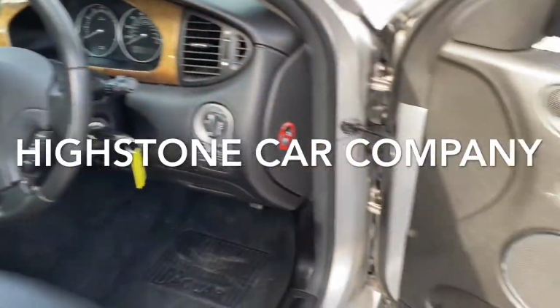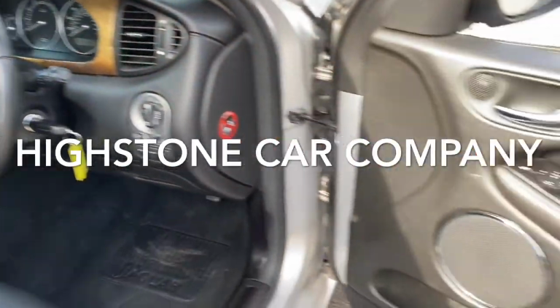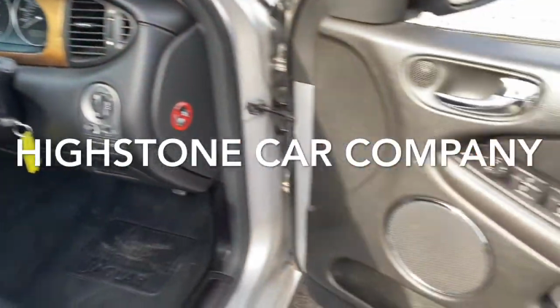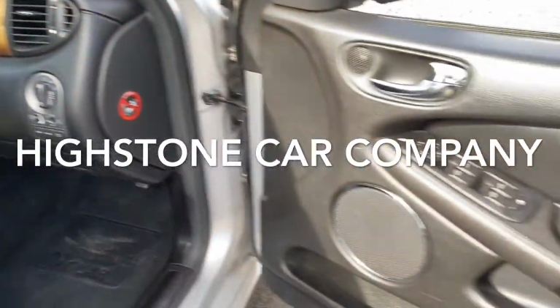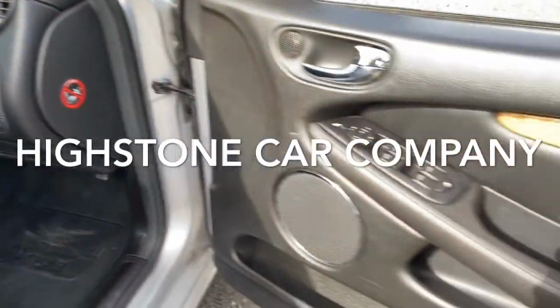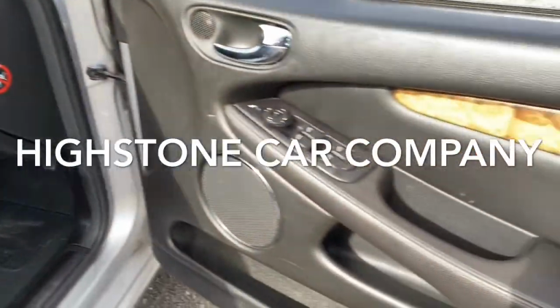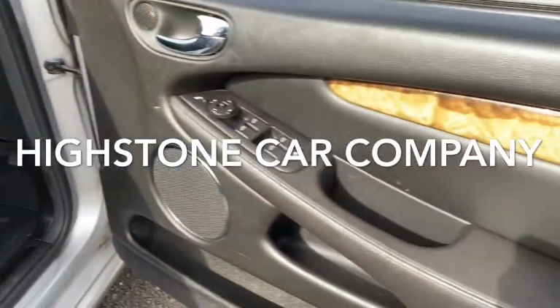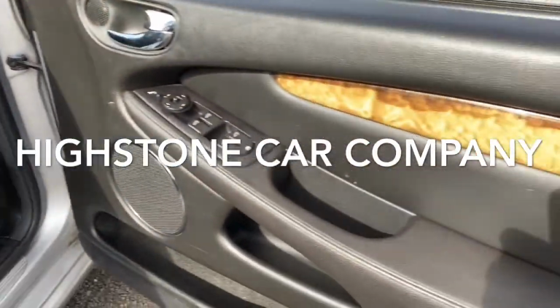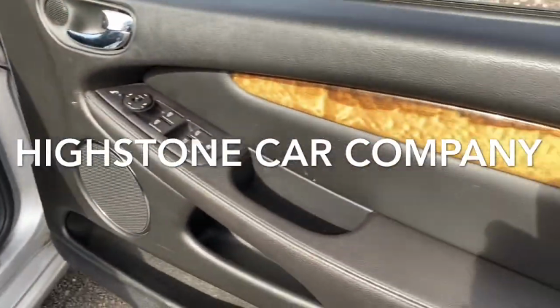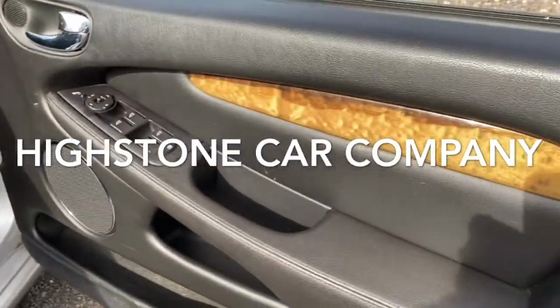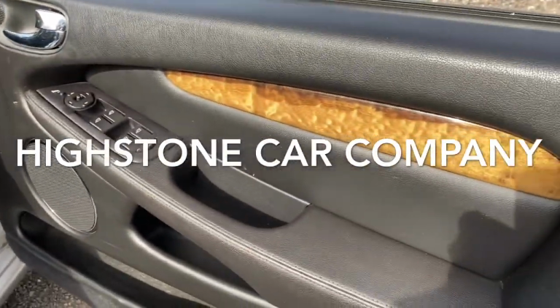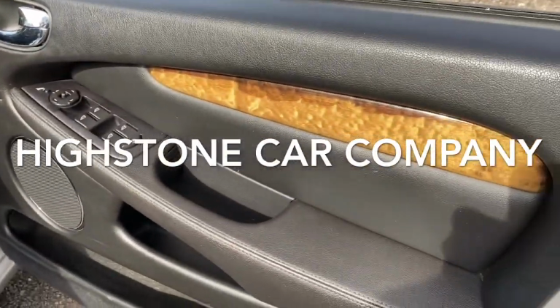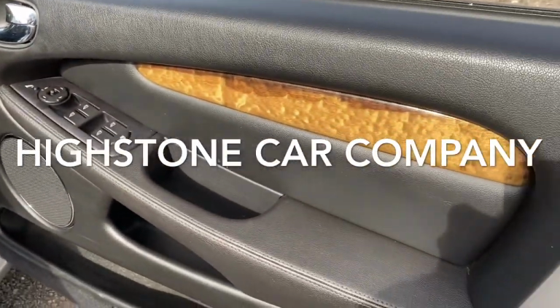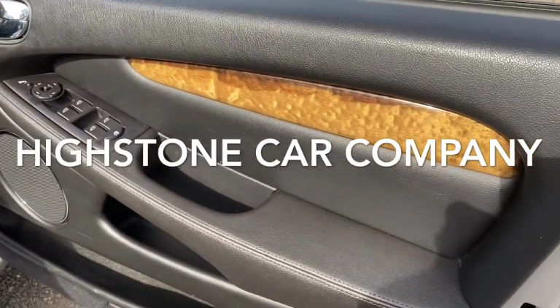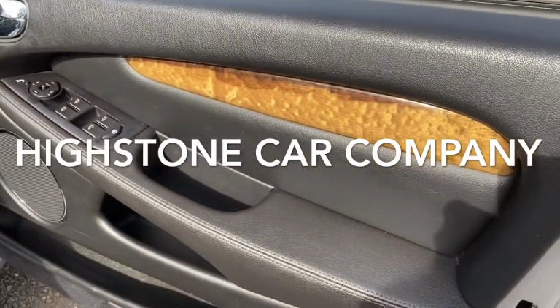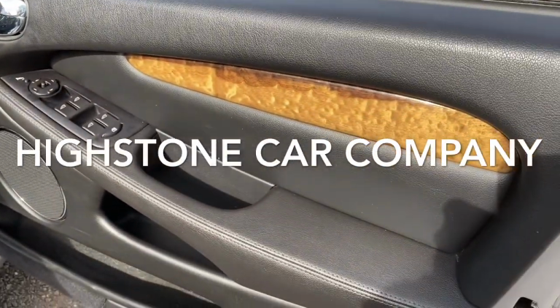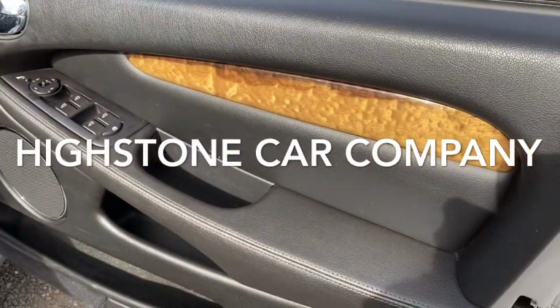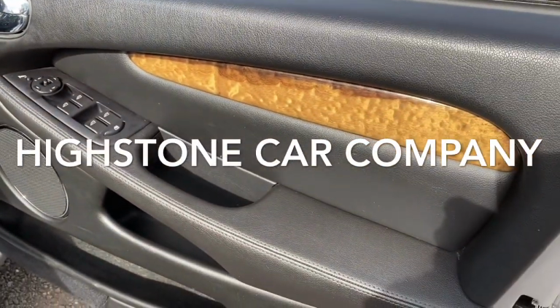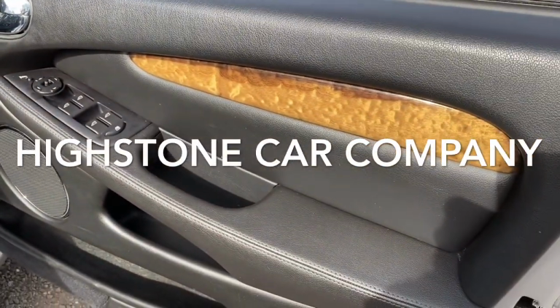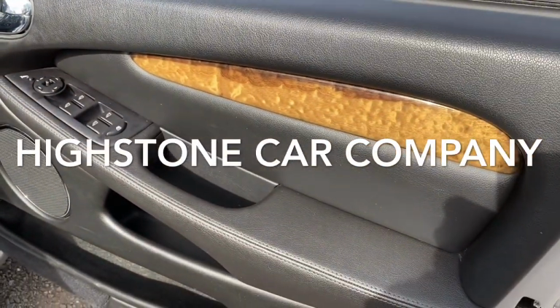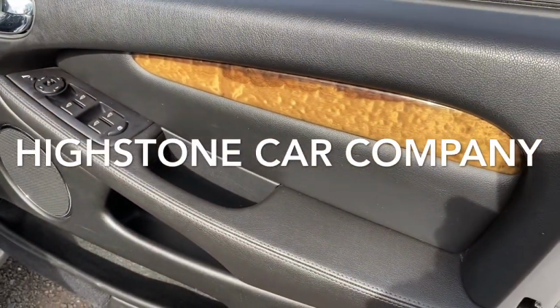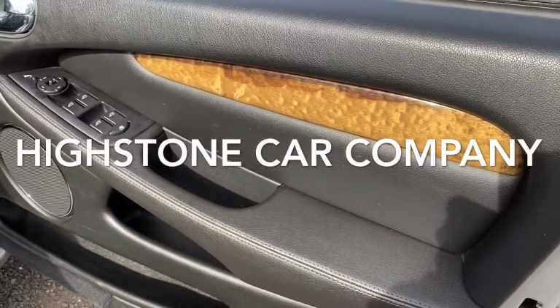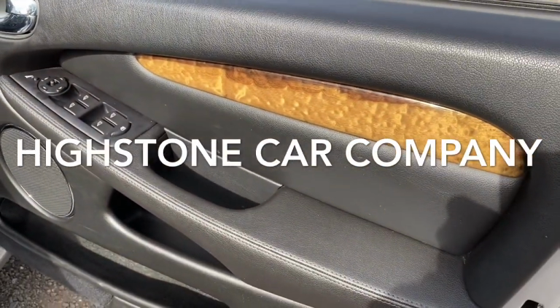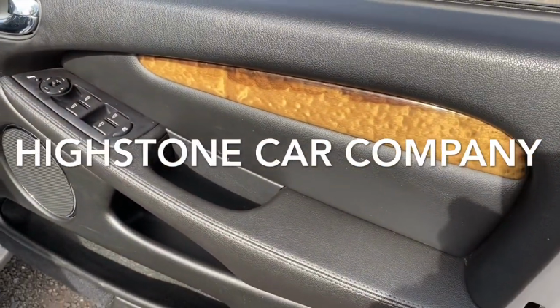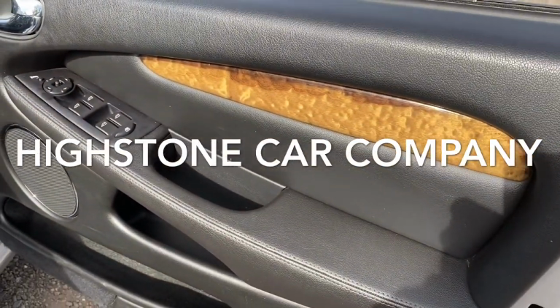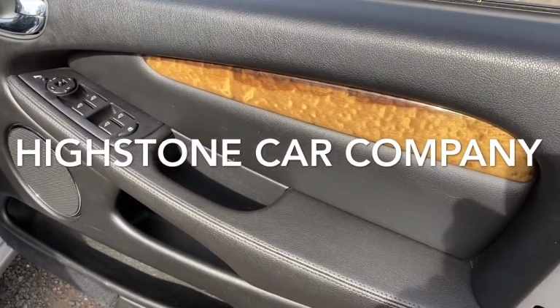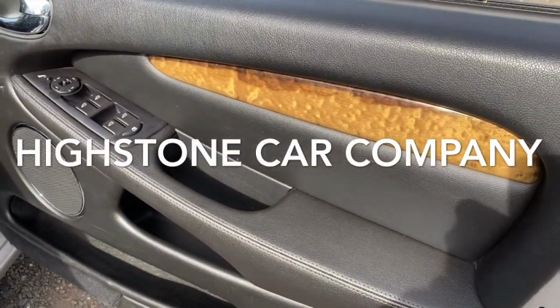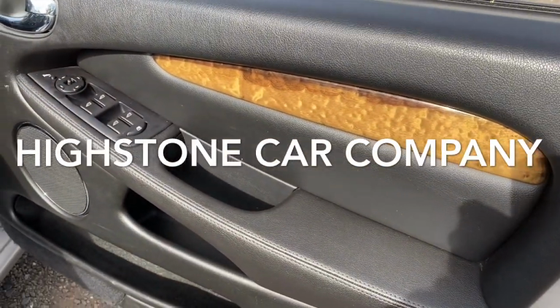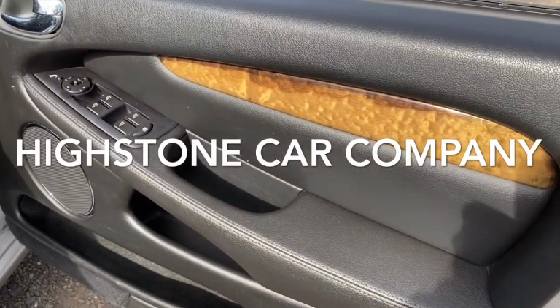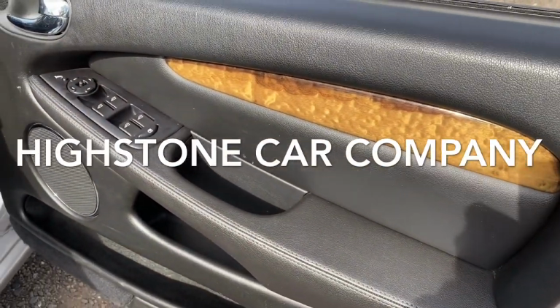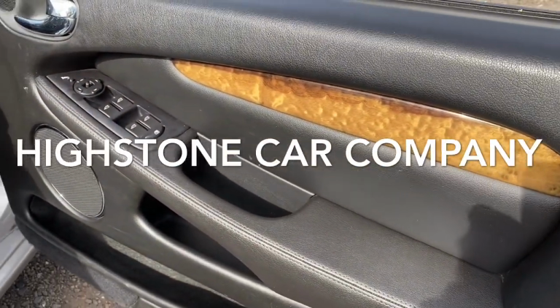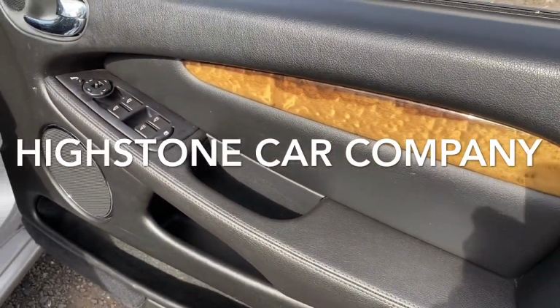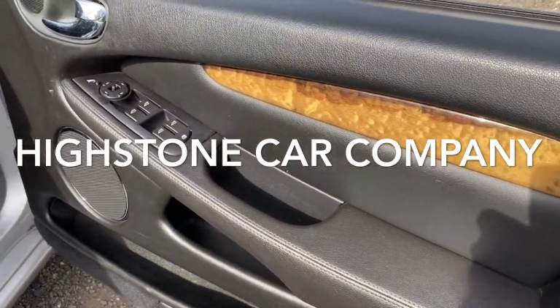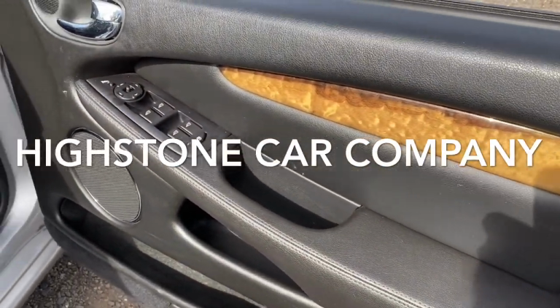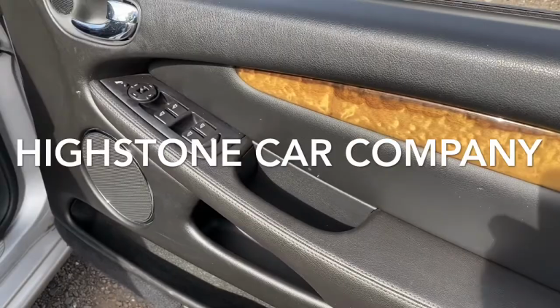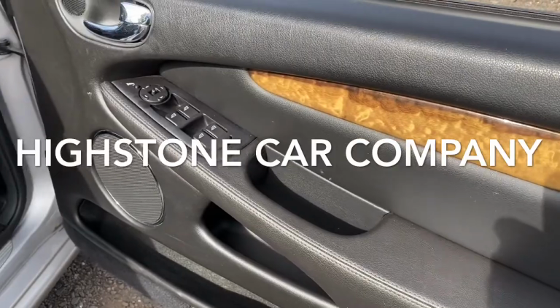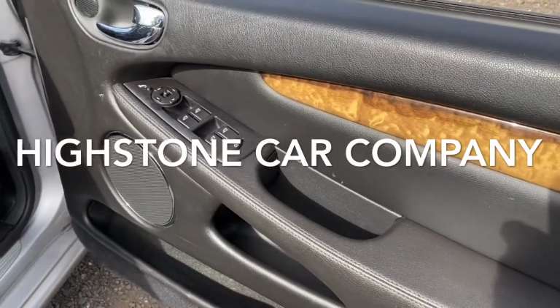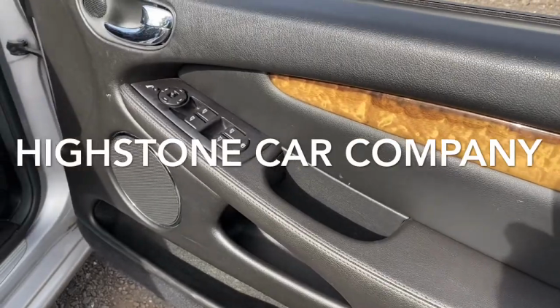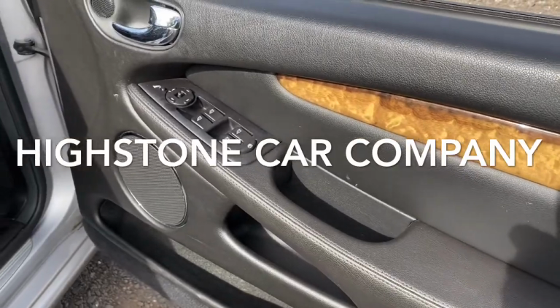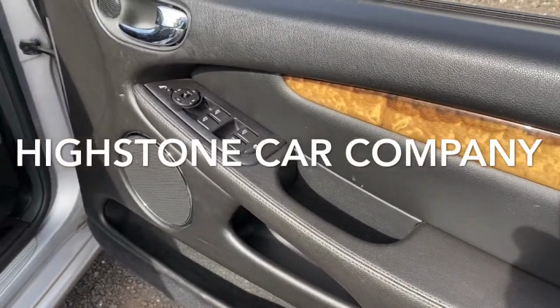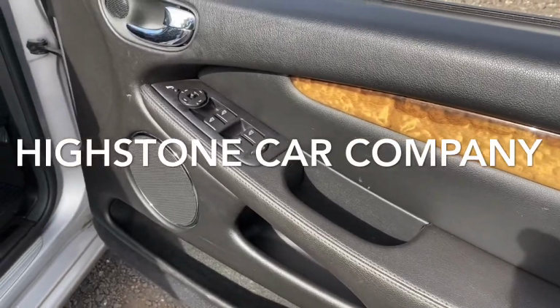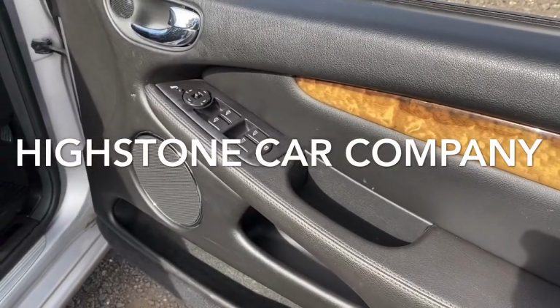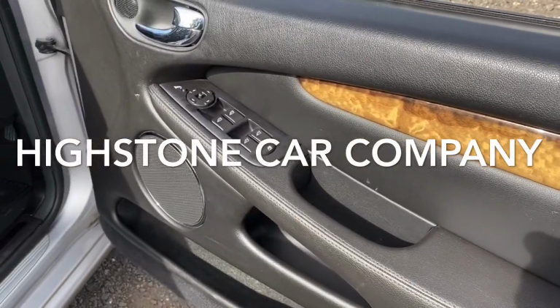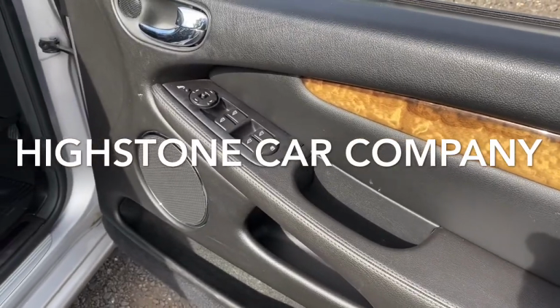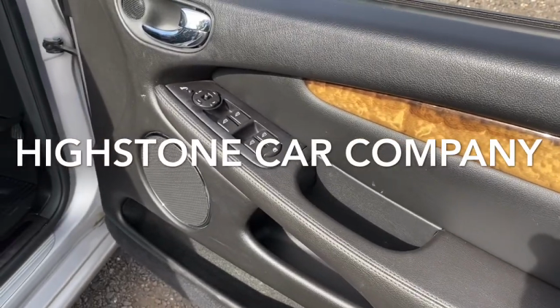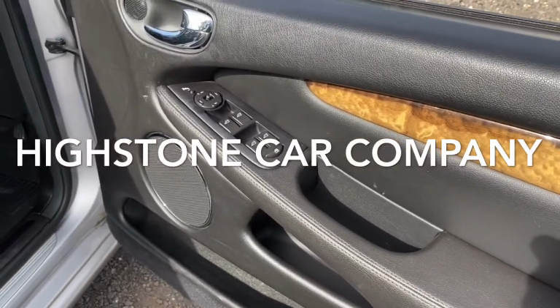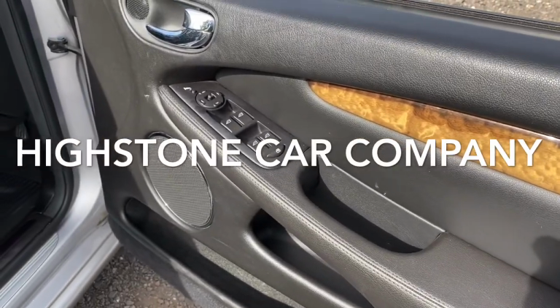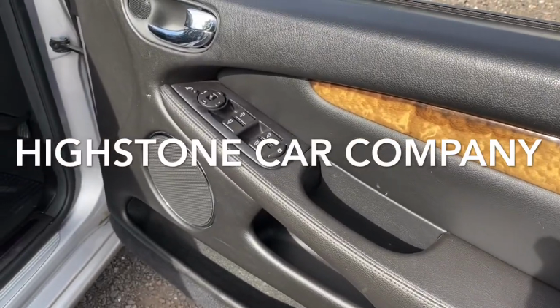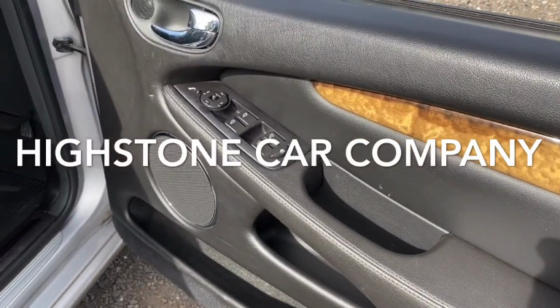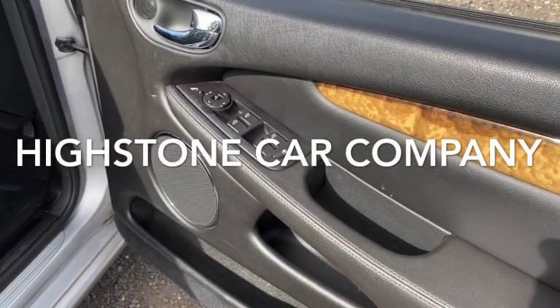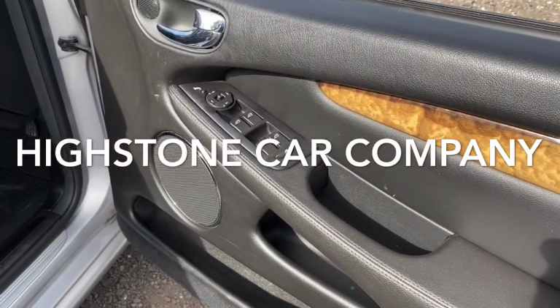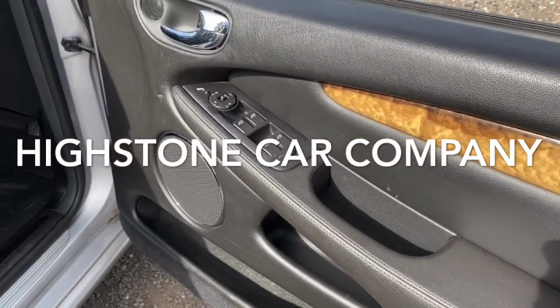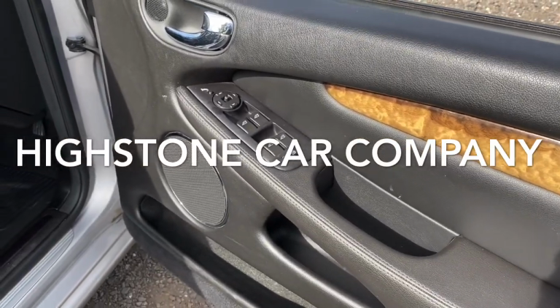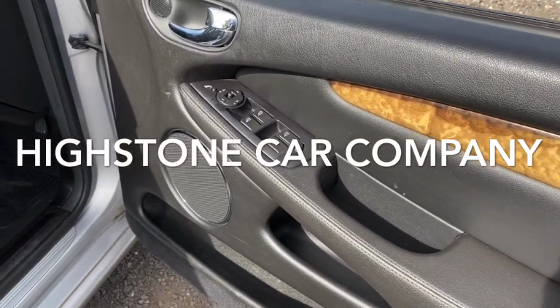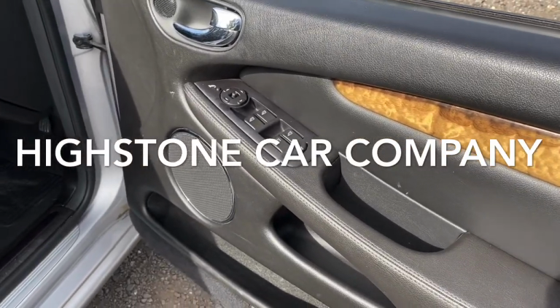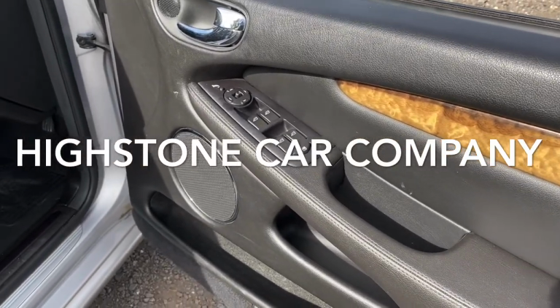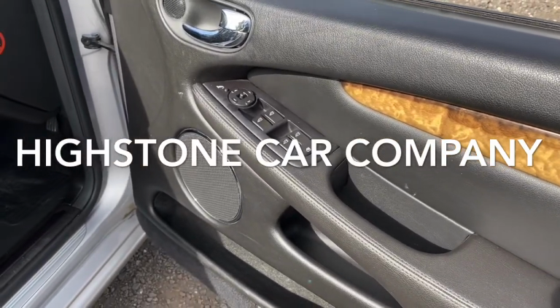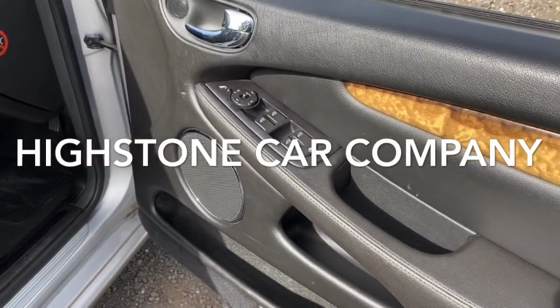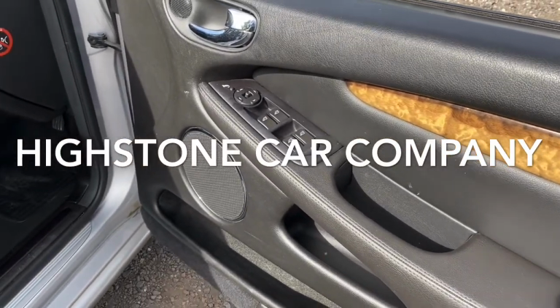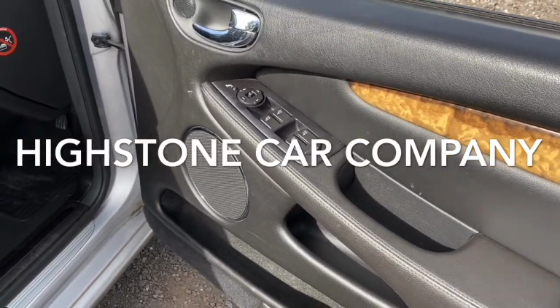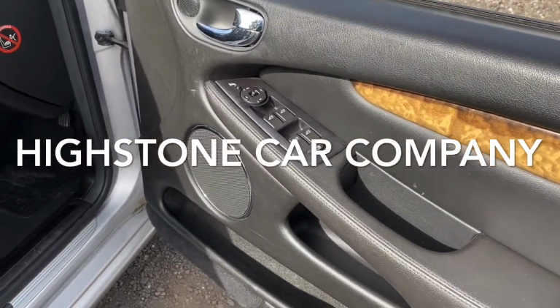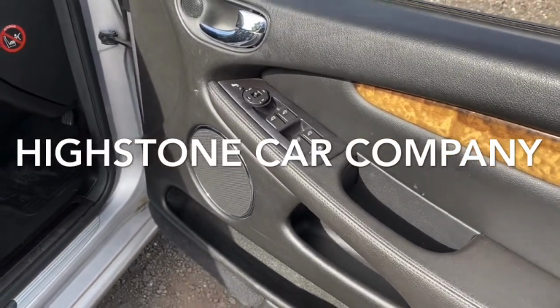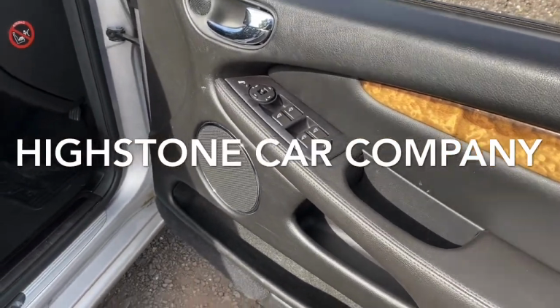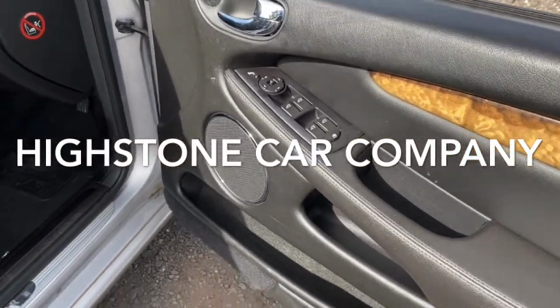There's the door. The SE model has wooden inserts to the door. It also has four electric windows and electric mirrors.